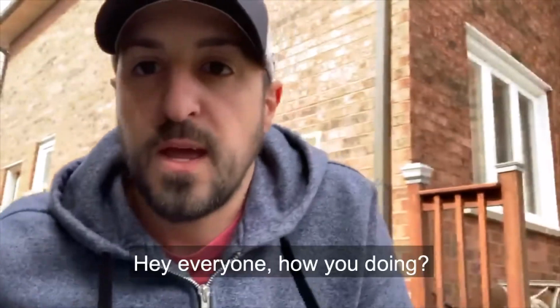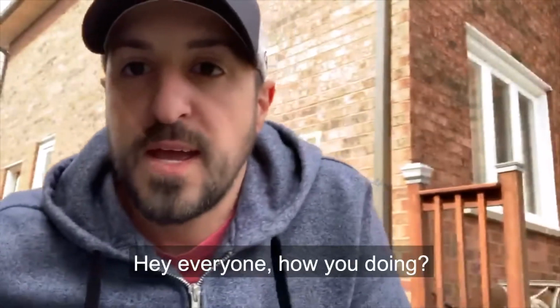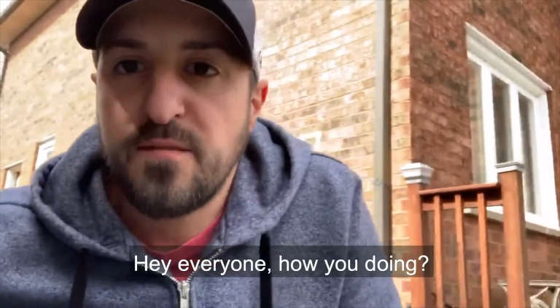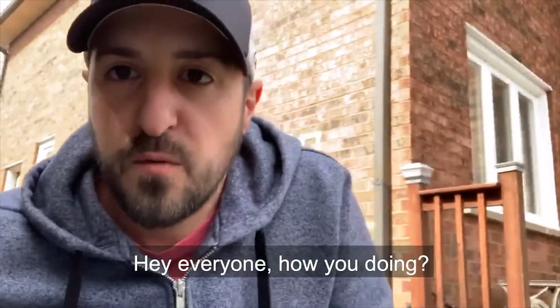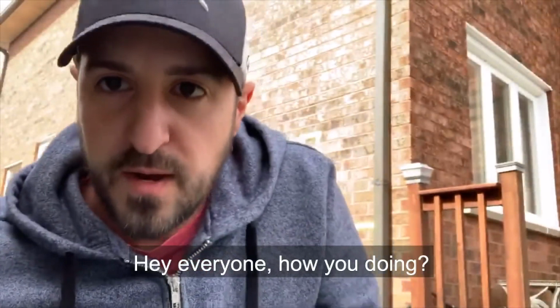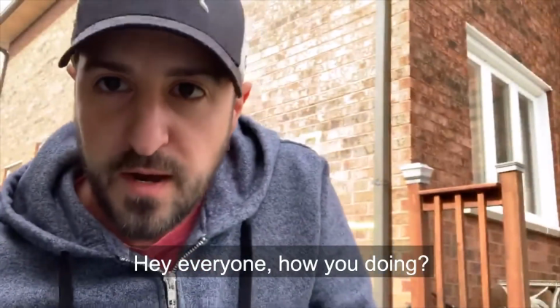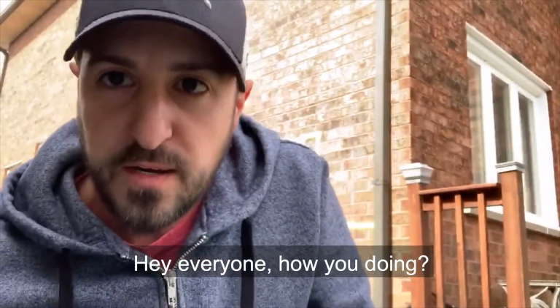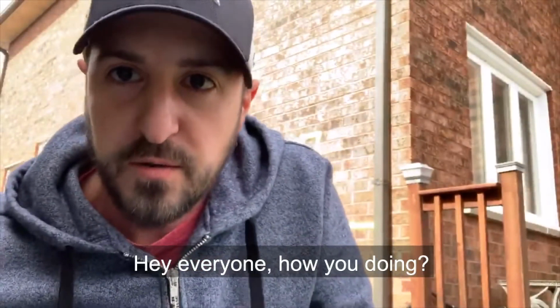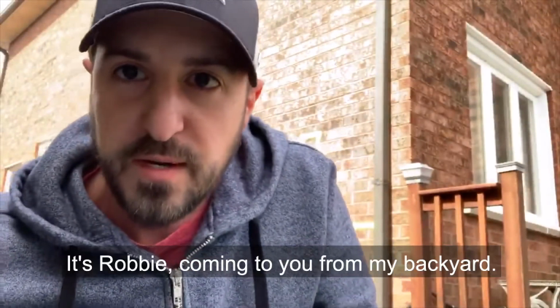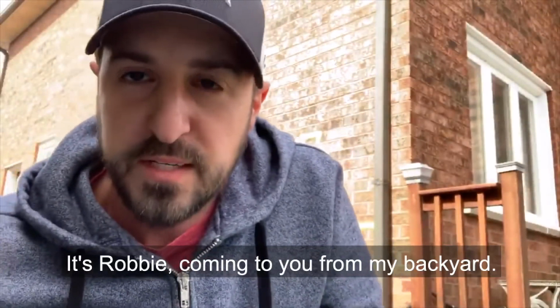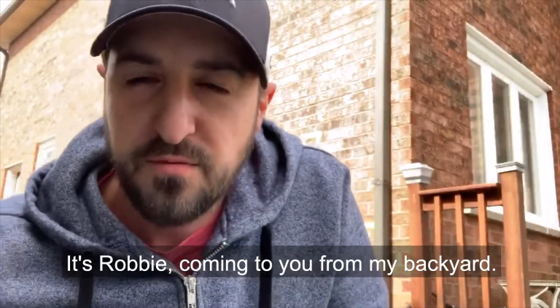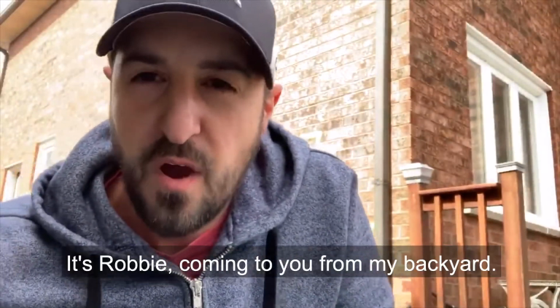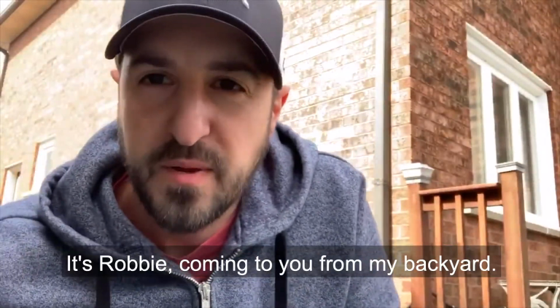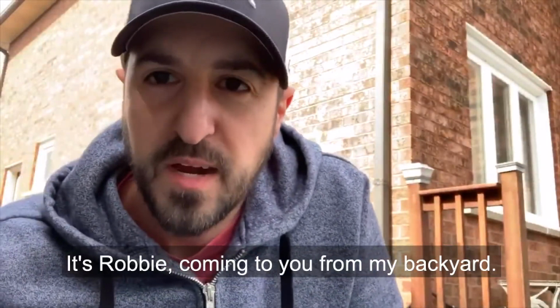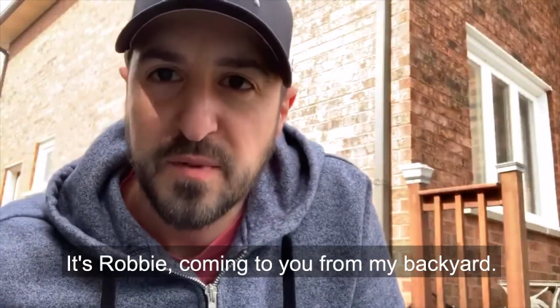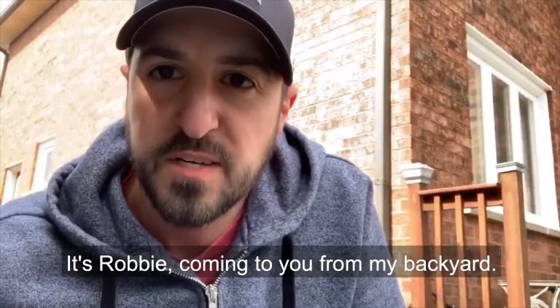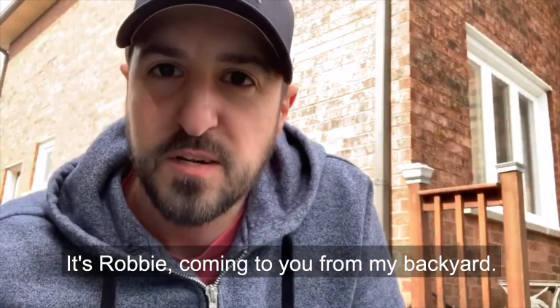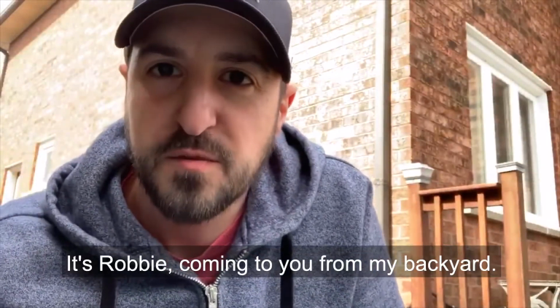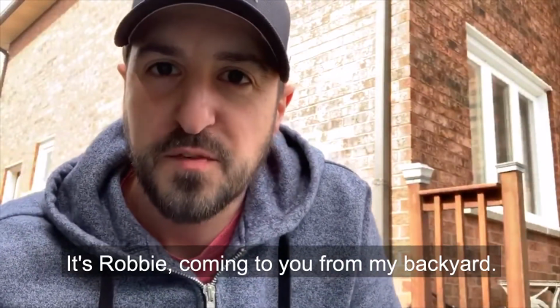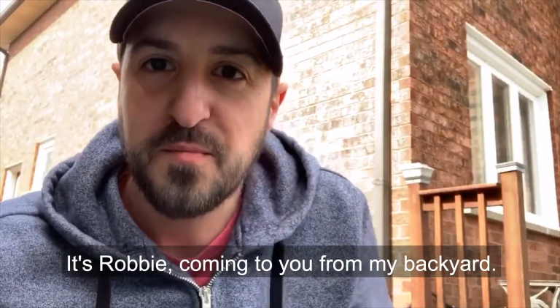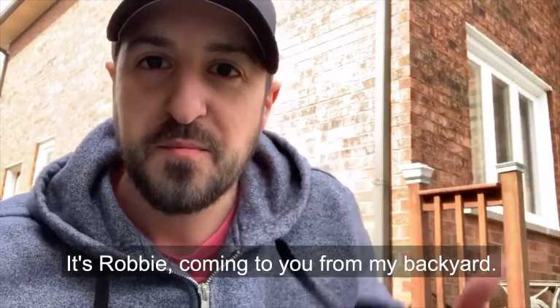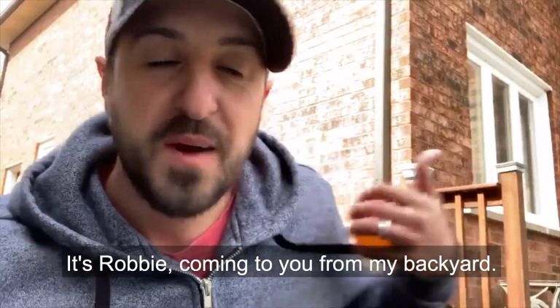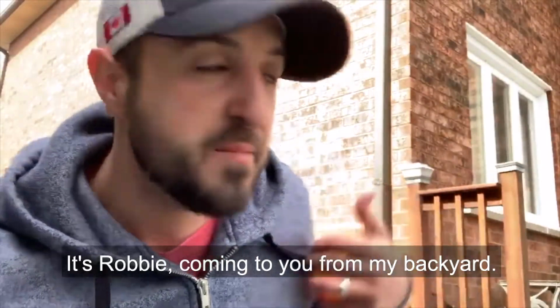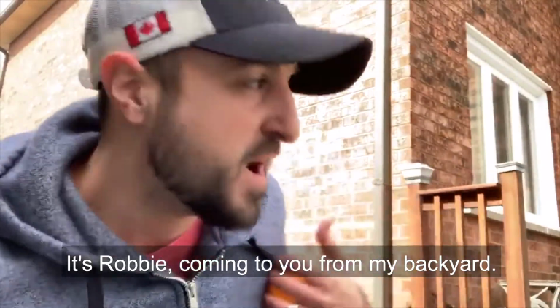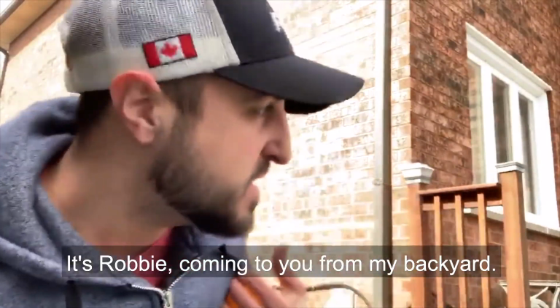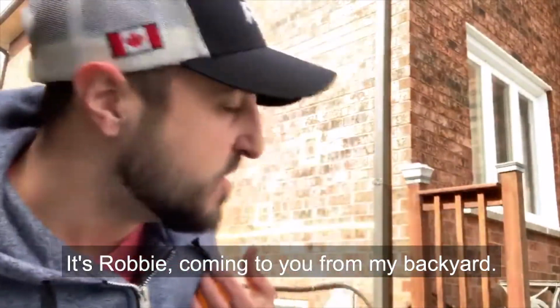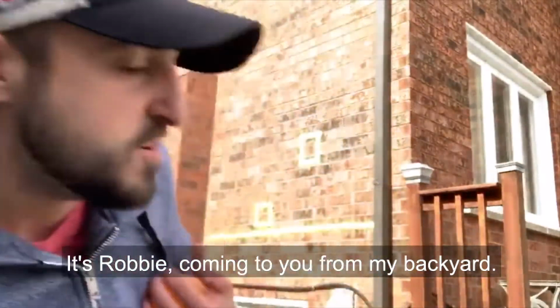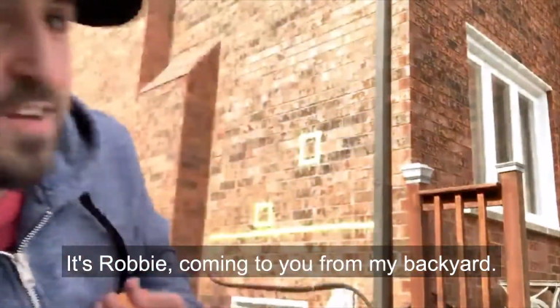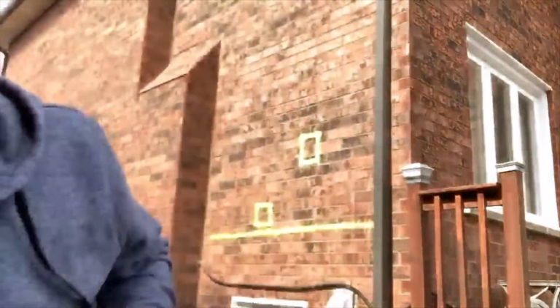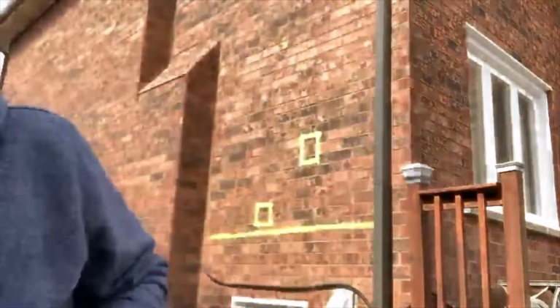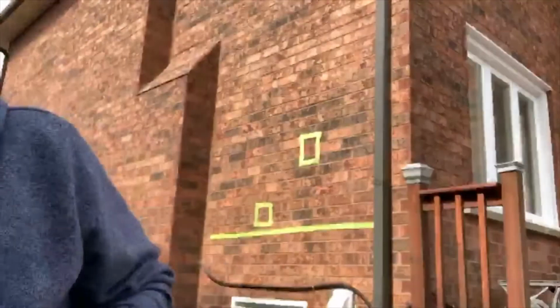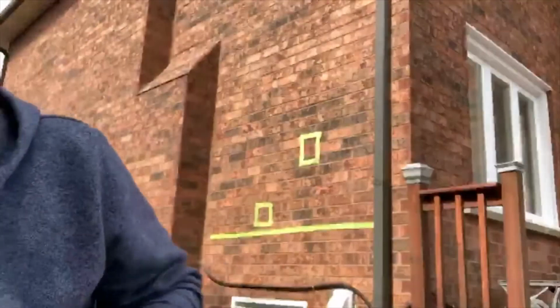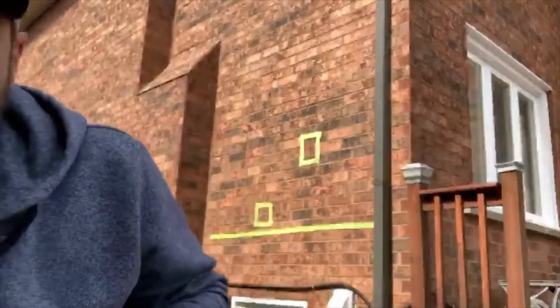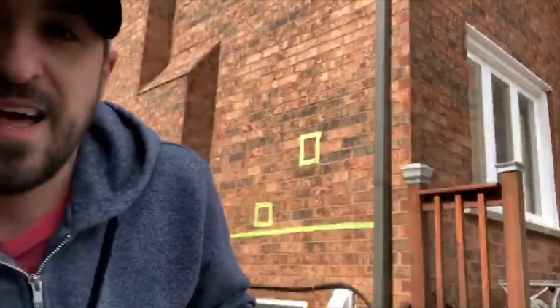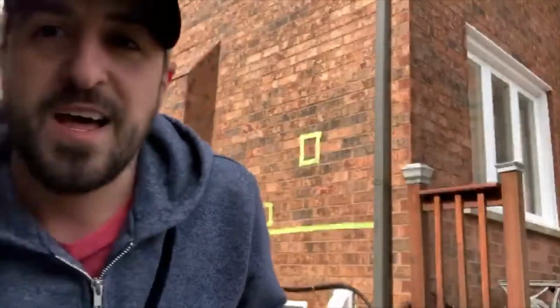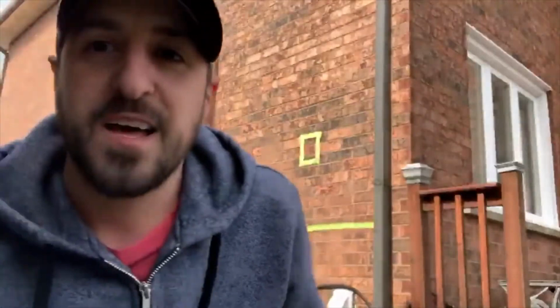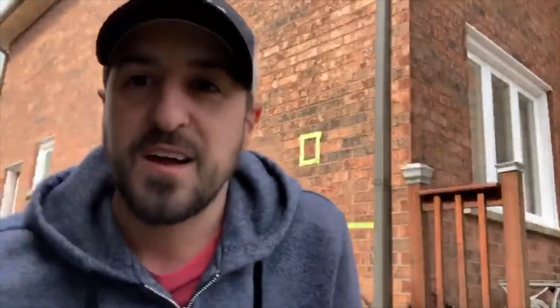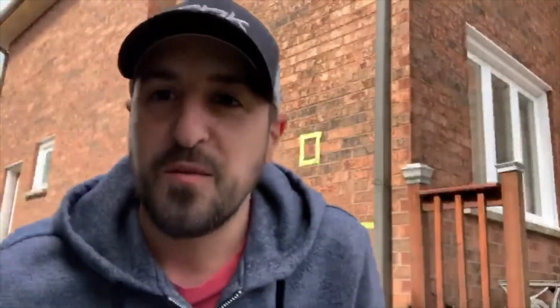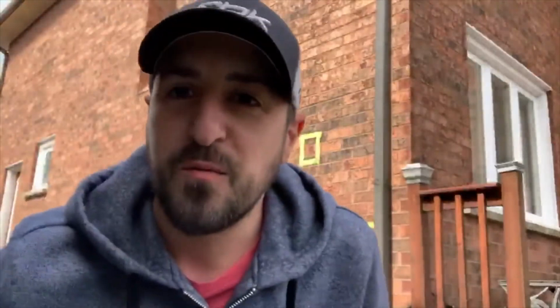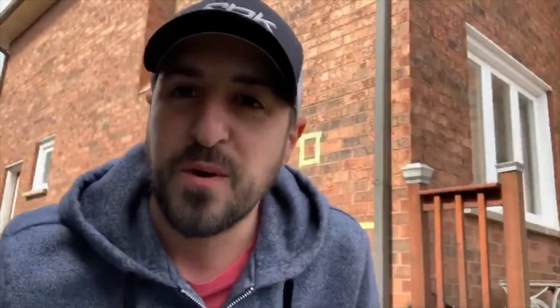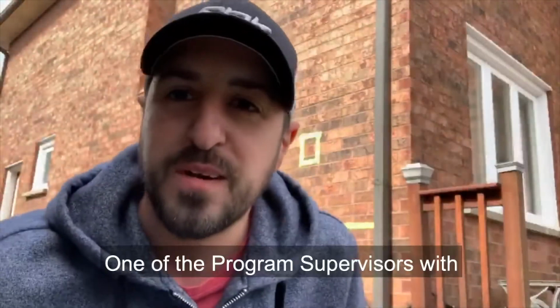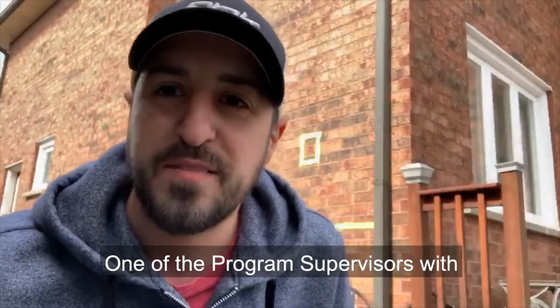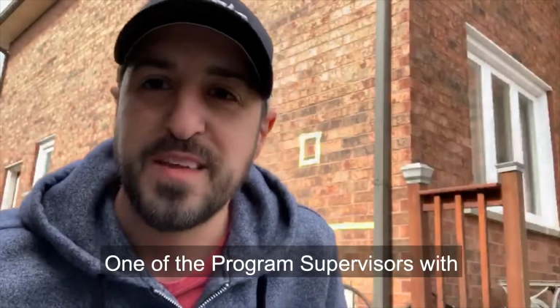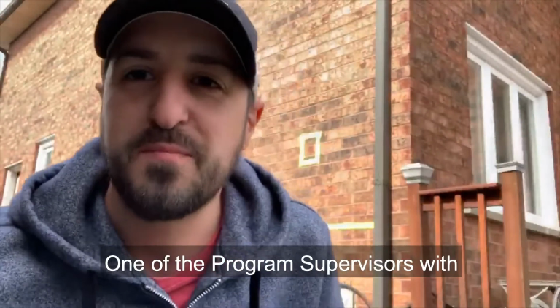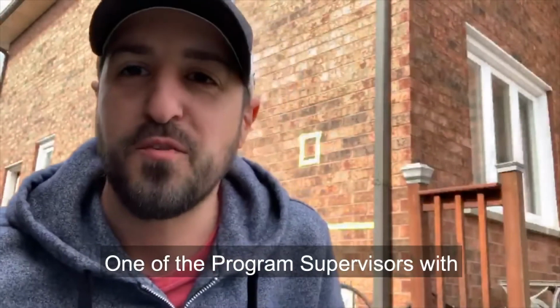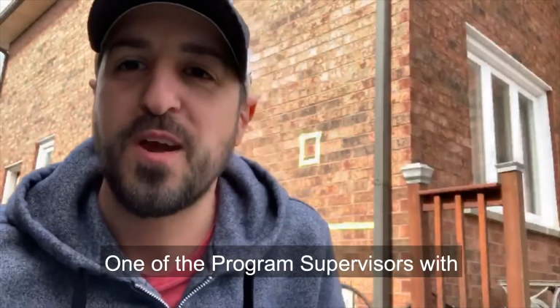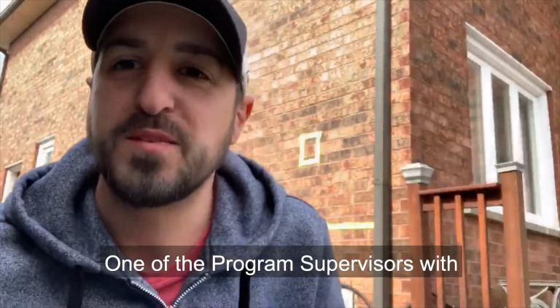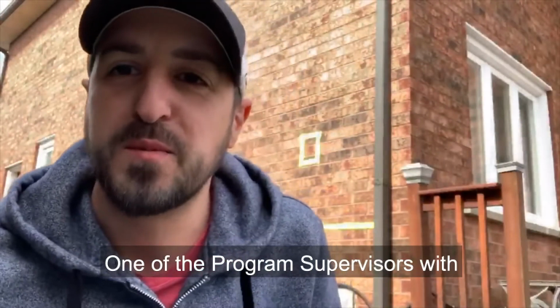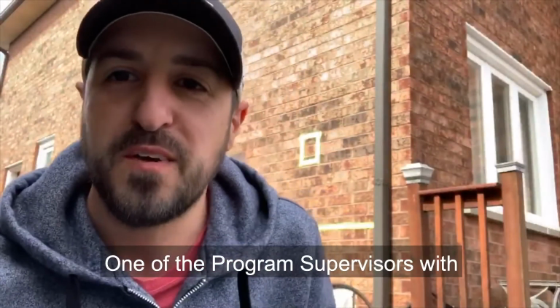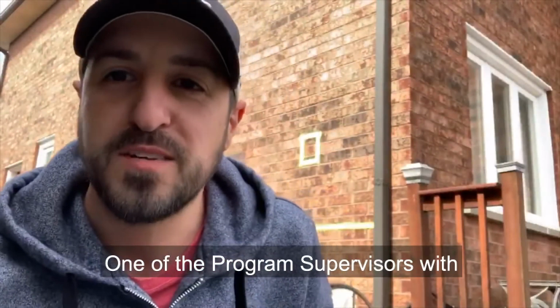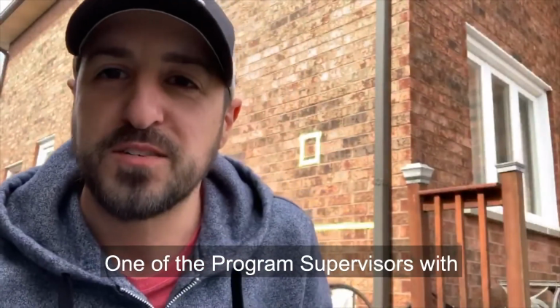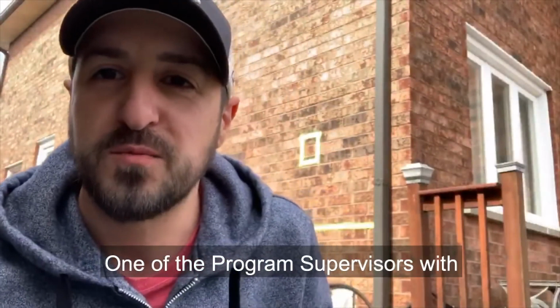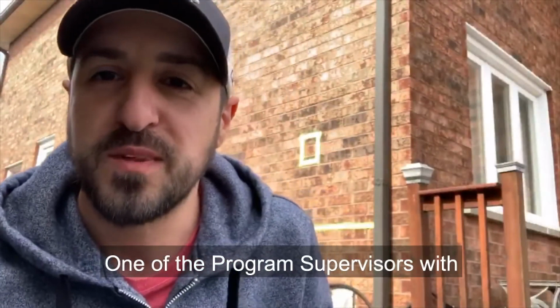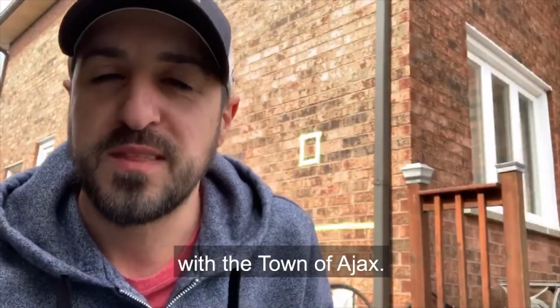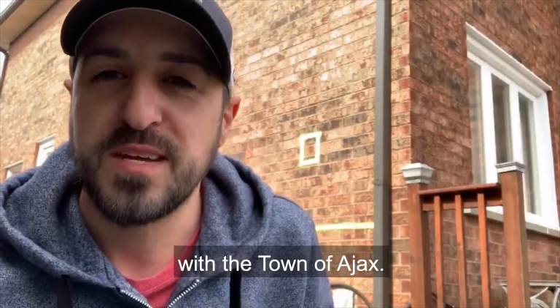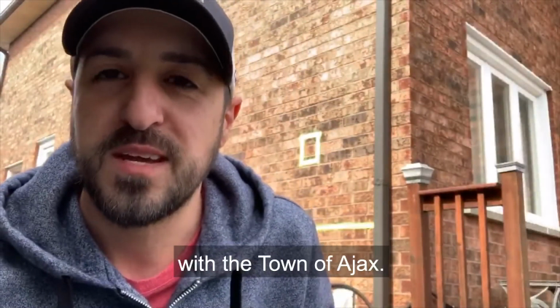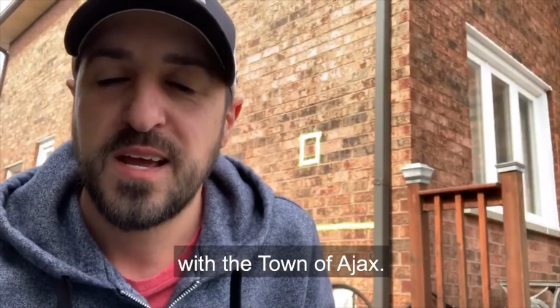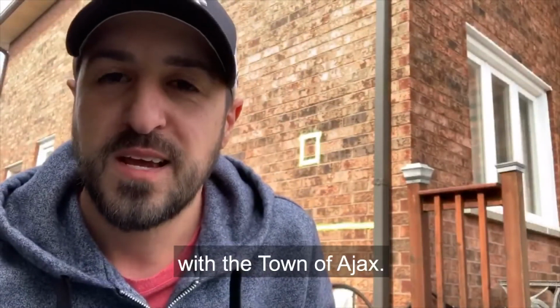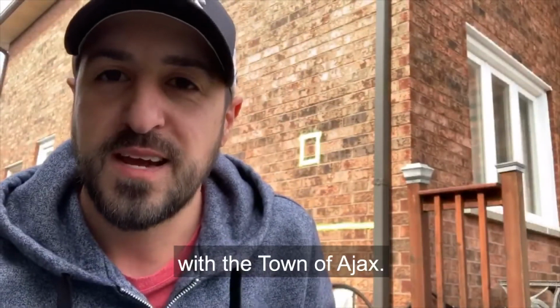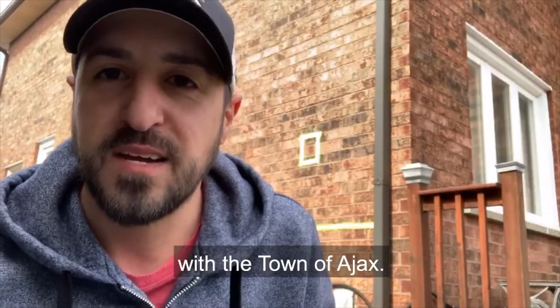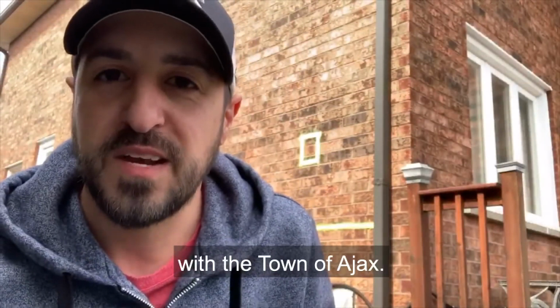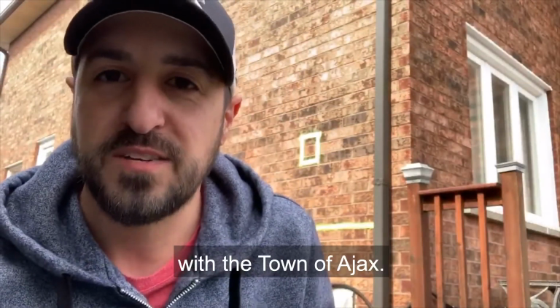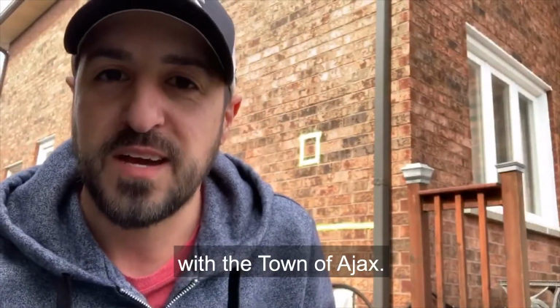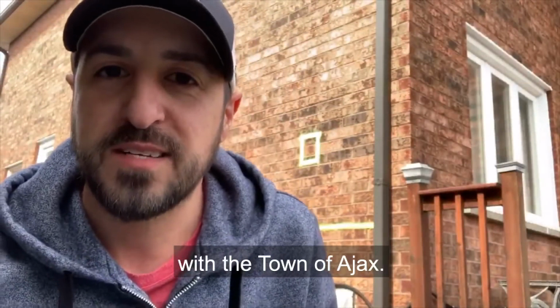Hey everyone, how are you doing? It's Robbie coming to you from my backyard, one of the program supervisors with the town of Ajax.